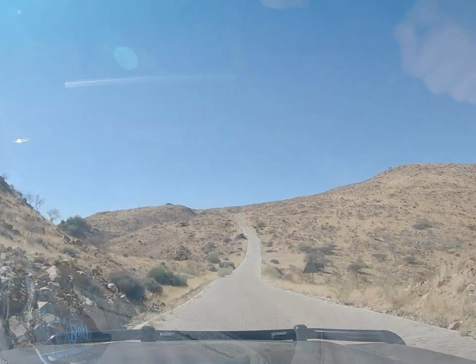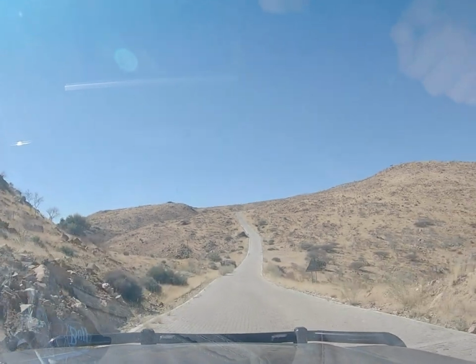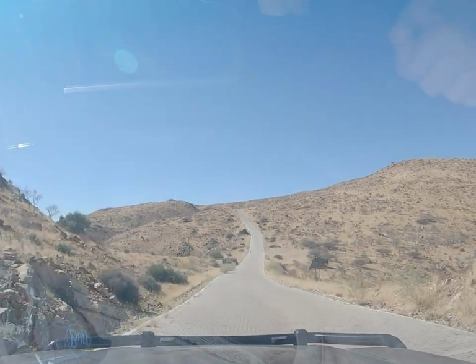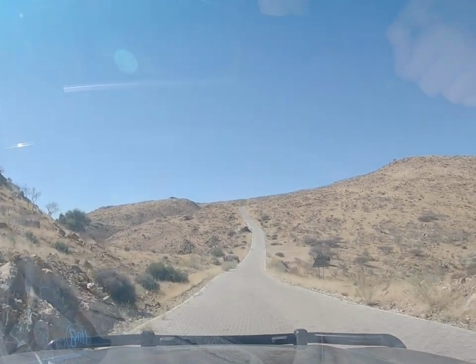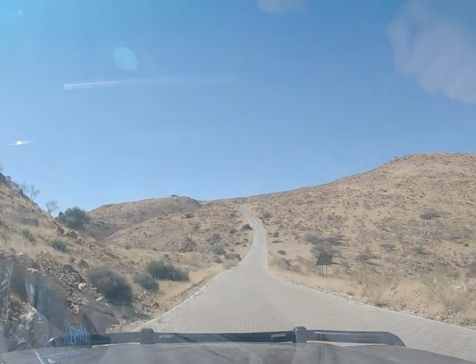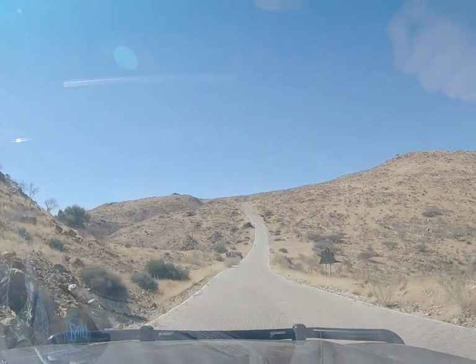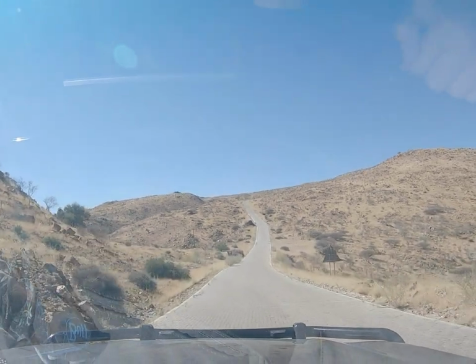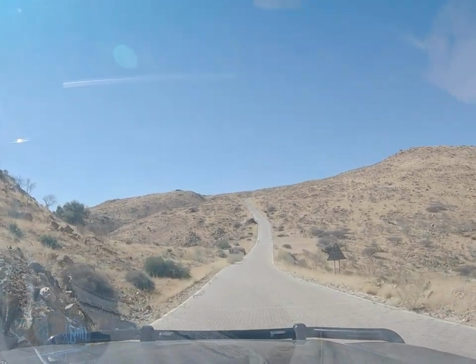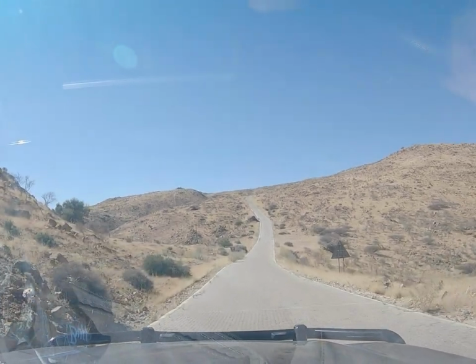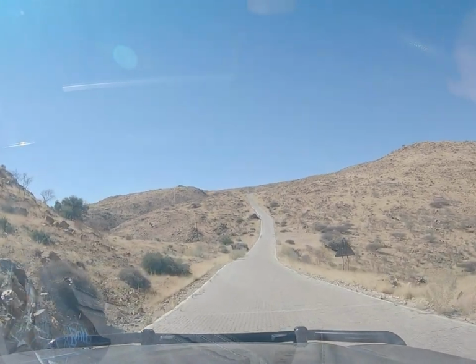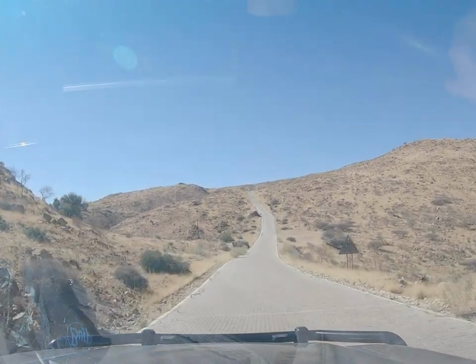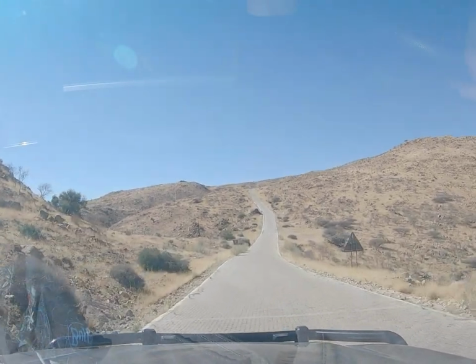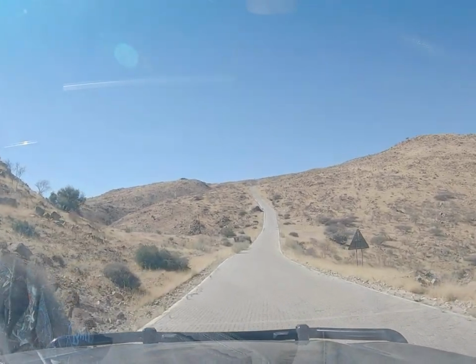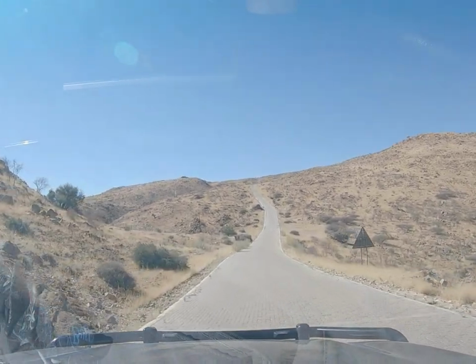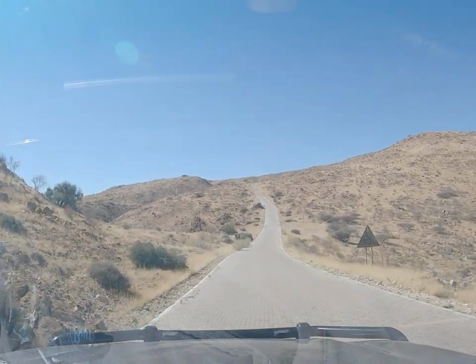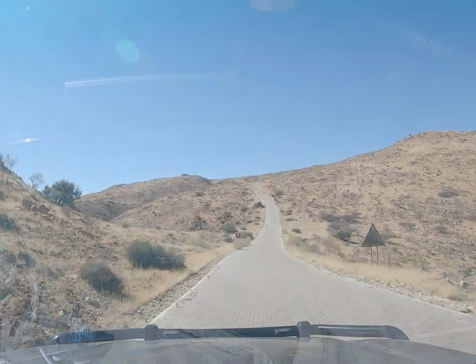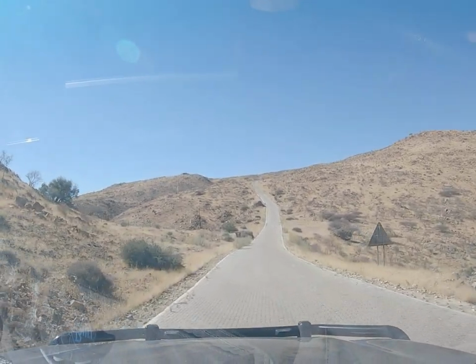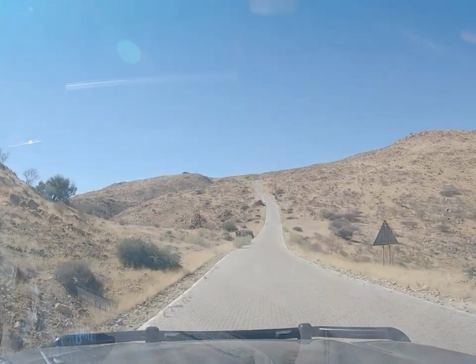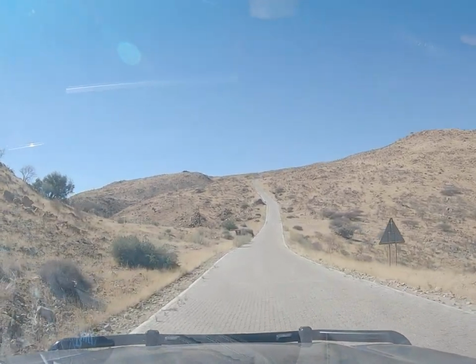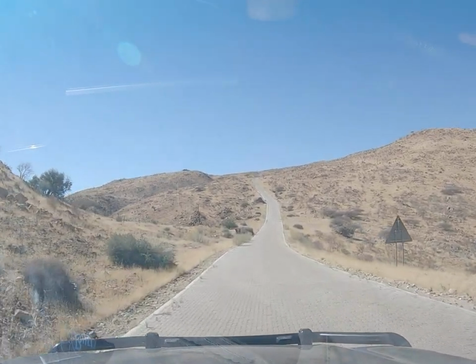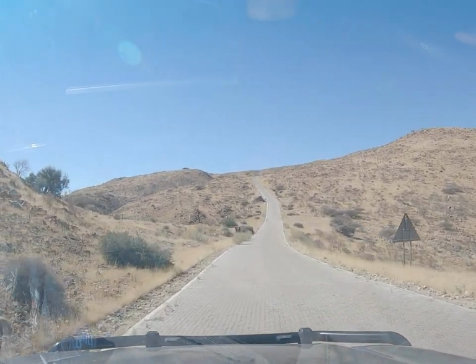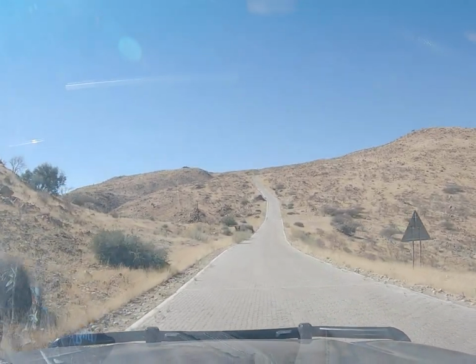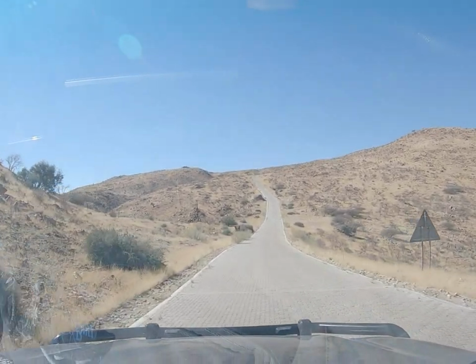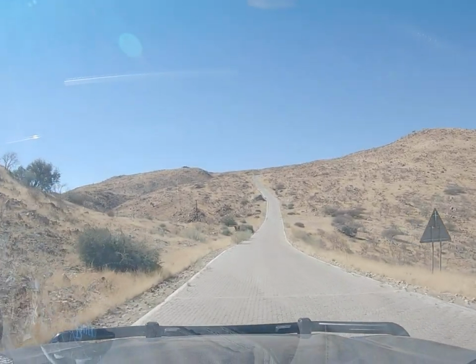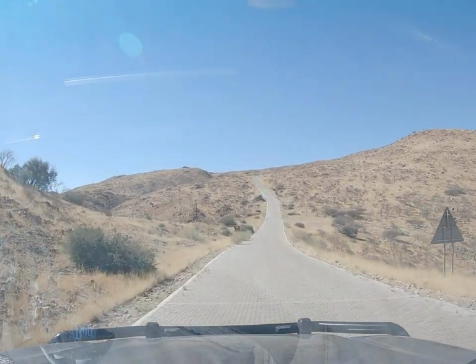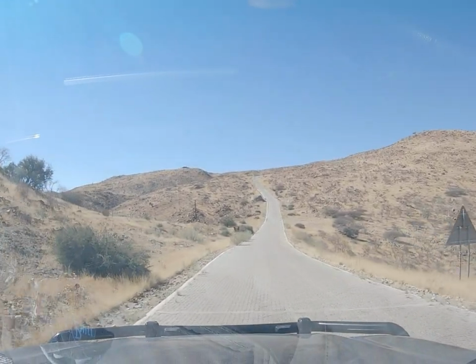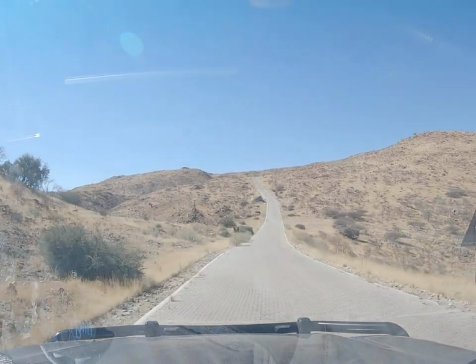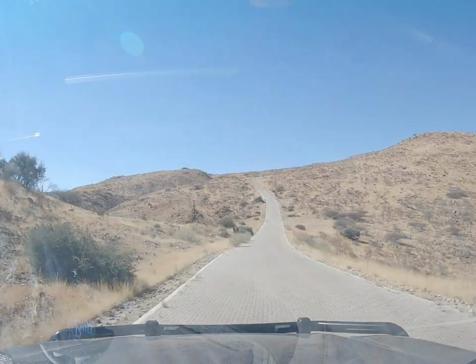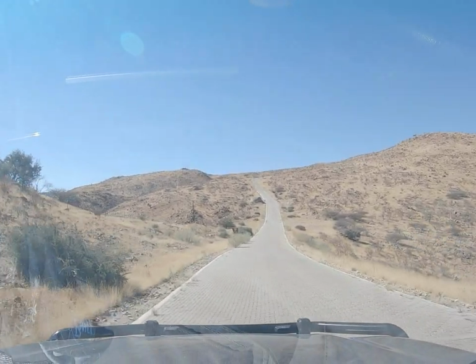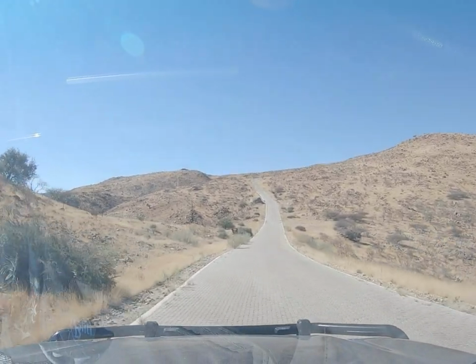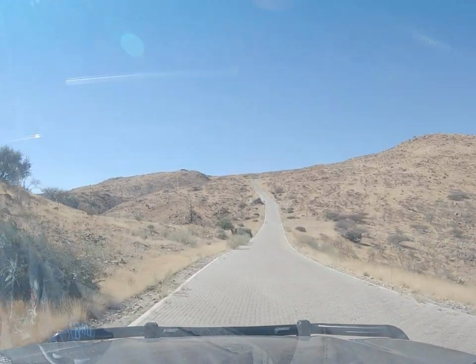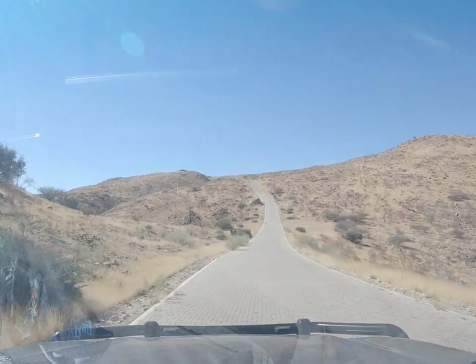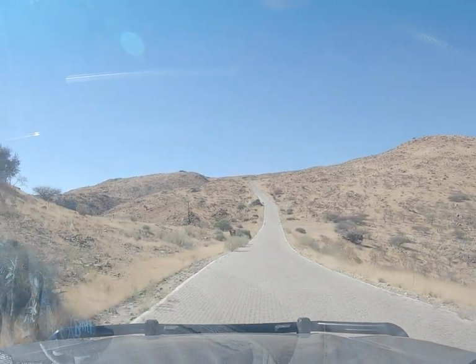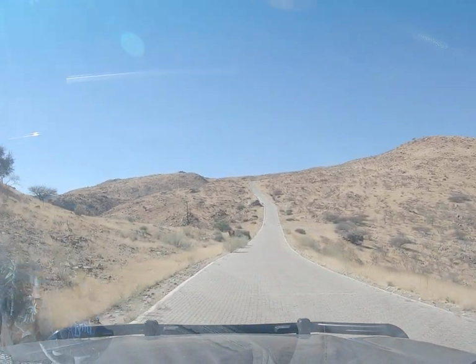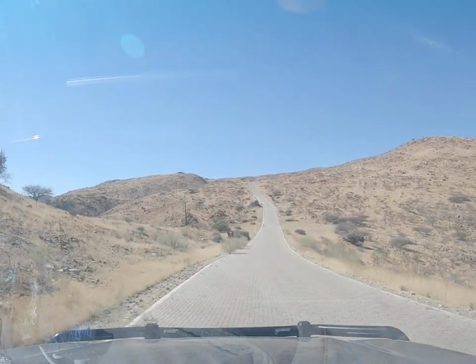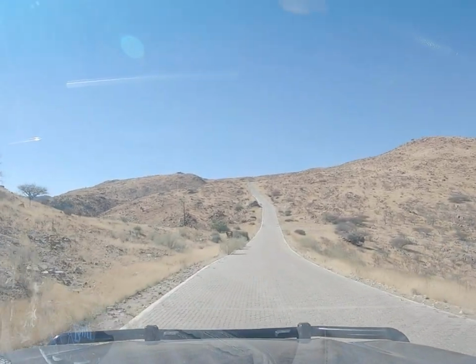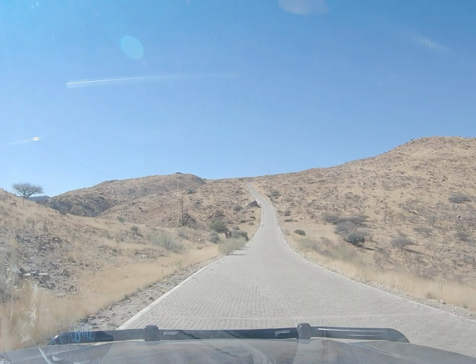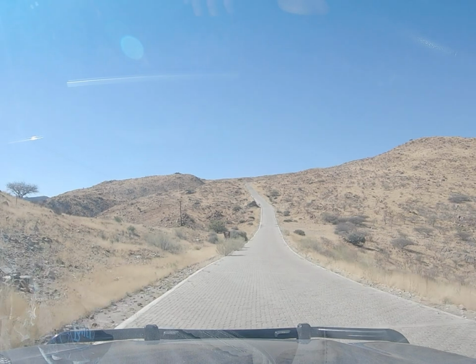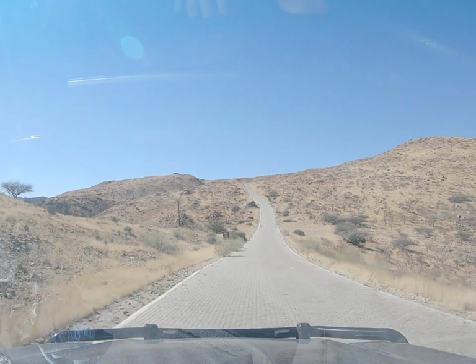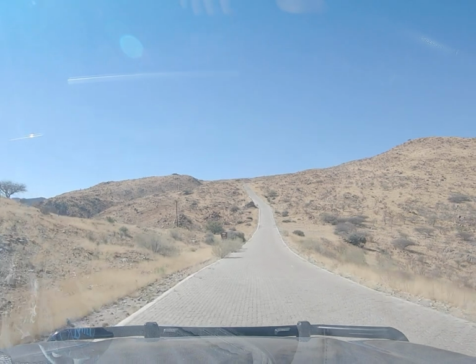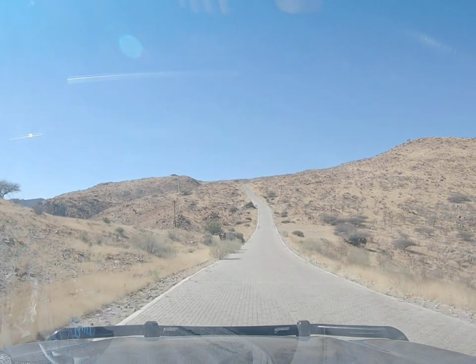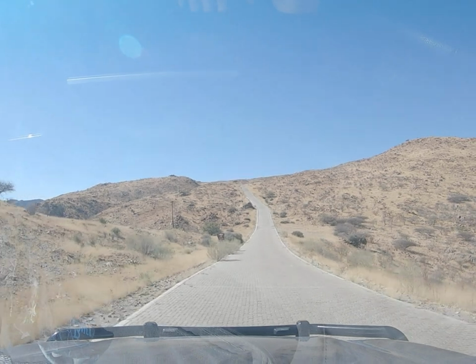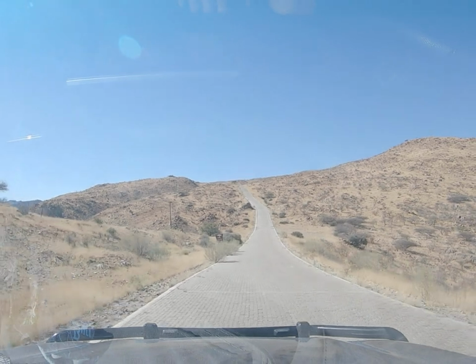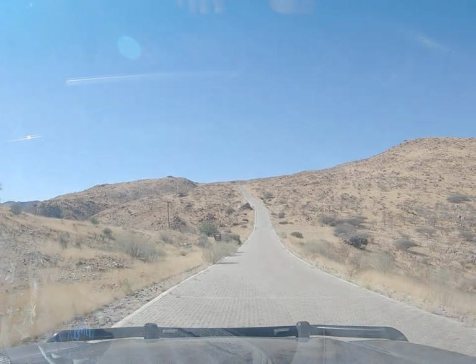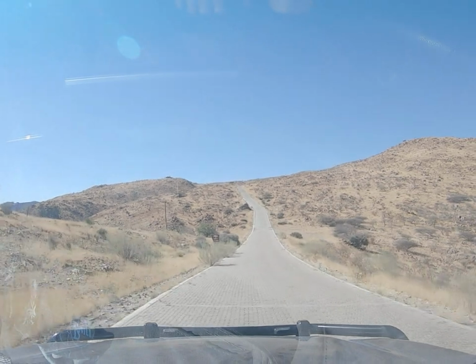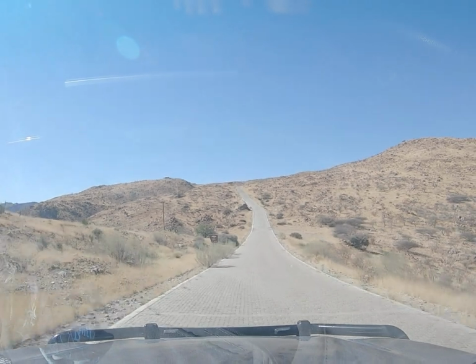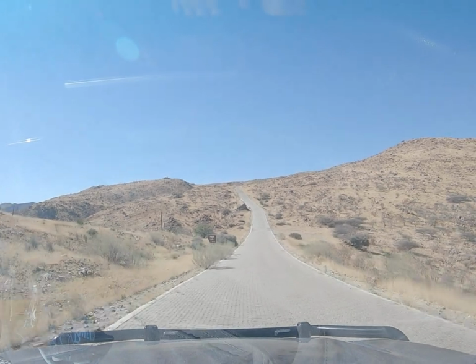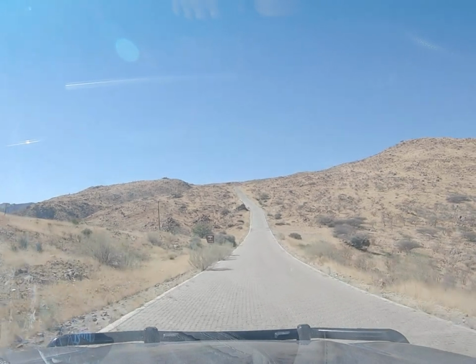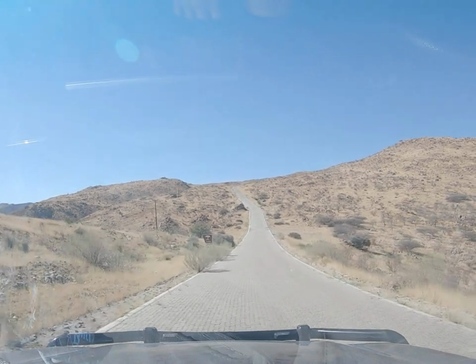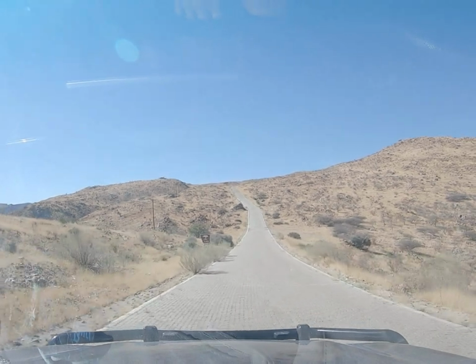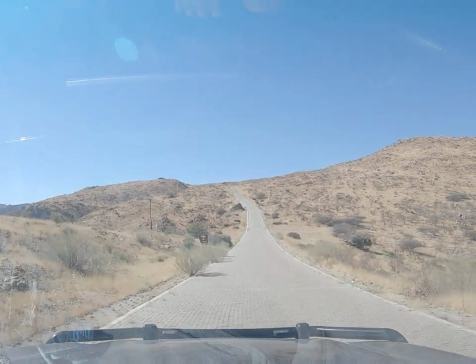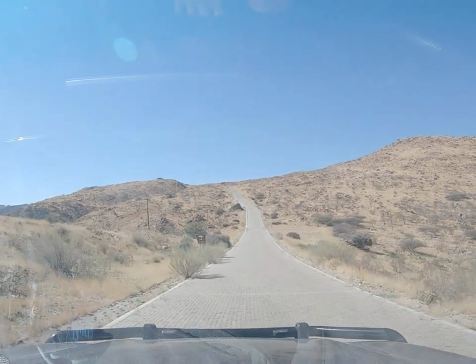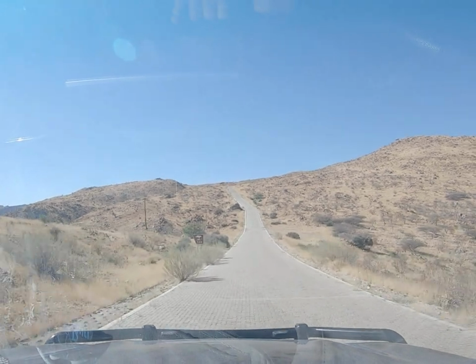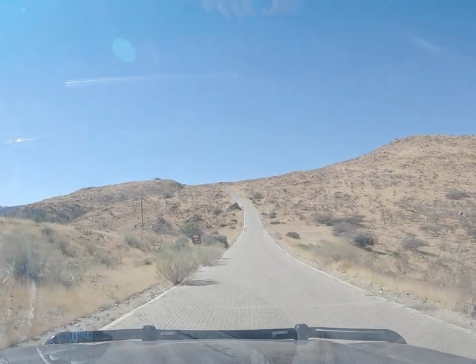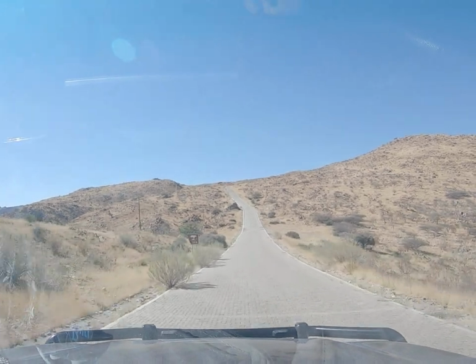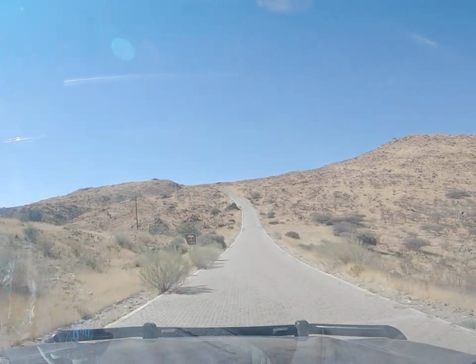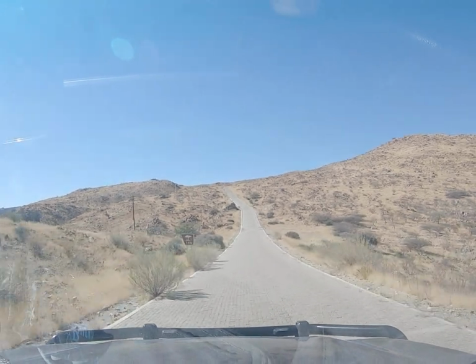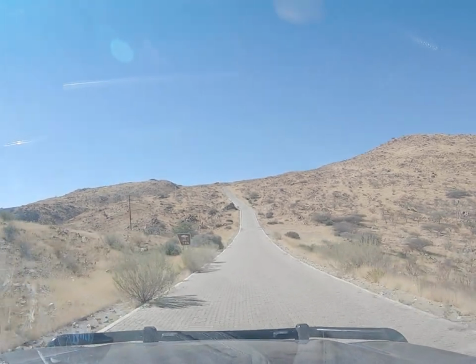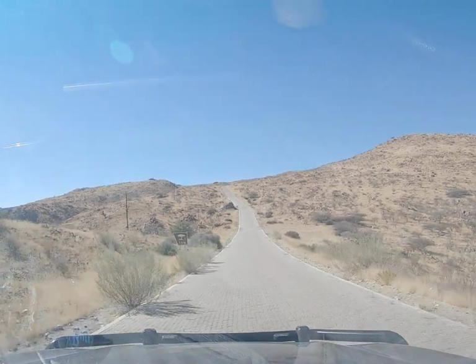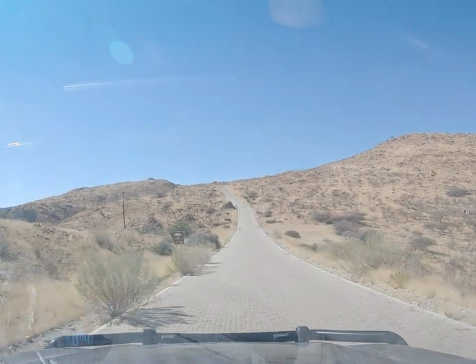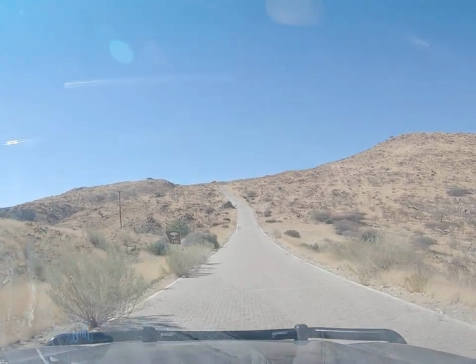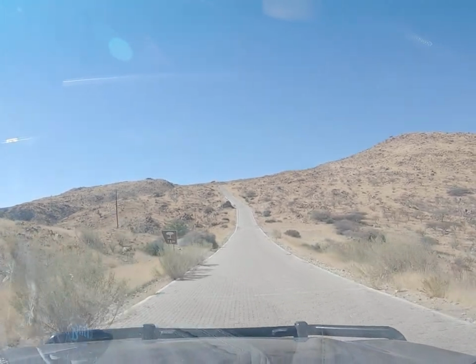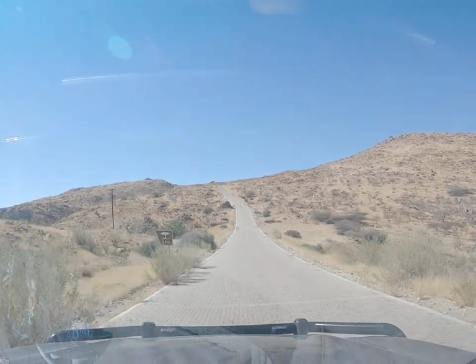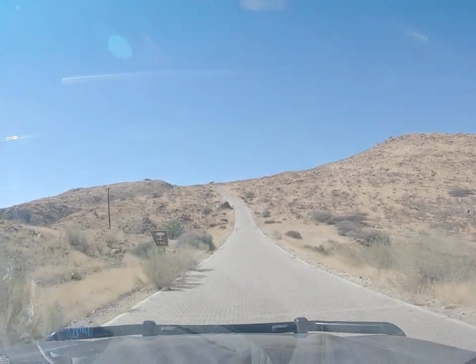The road is in excellent condition, I must say. There's a picnic spot in a kilometer, so if you came with your family you can enjoy a nice picnic on the mountain.